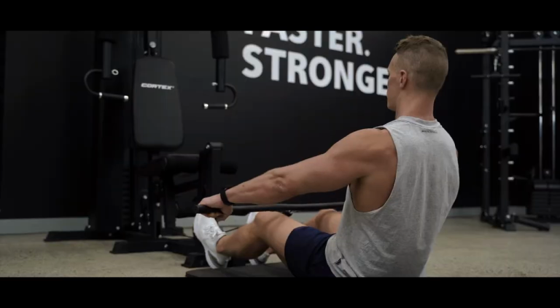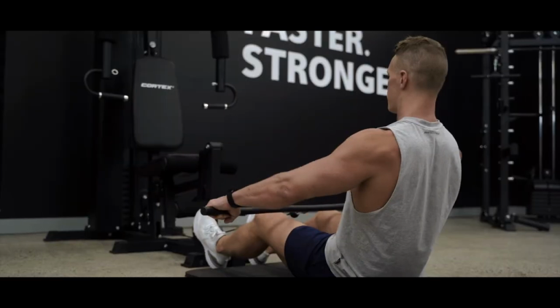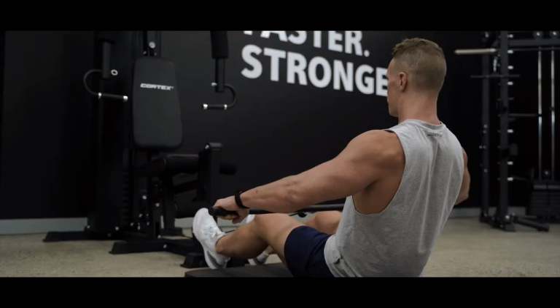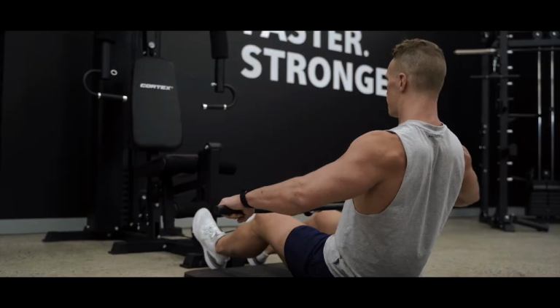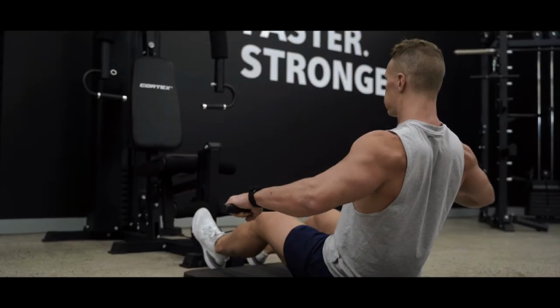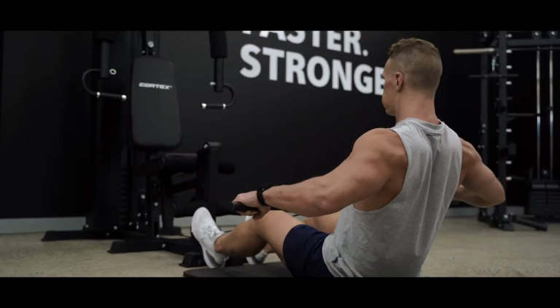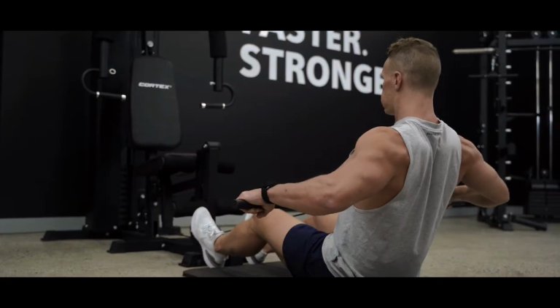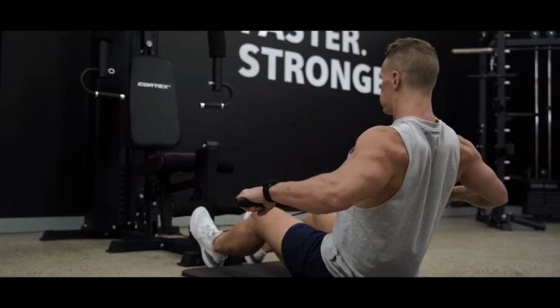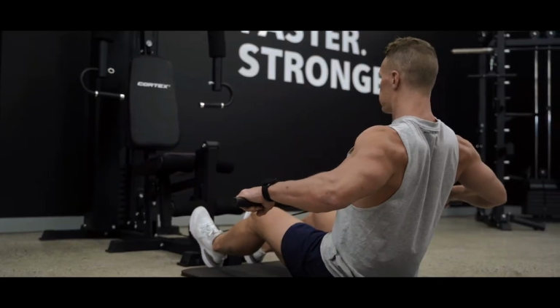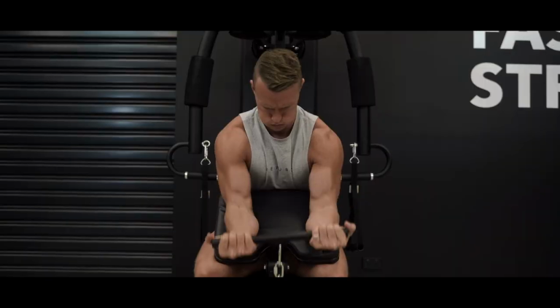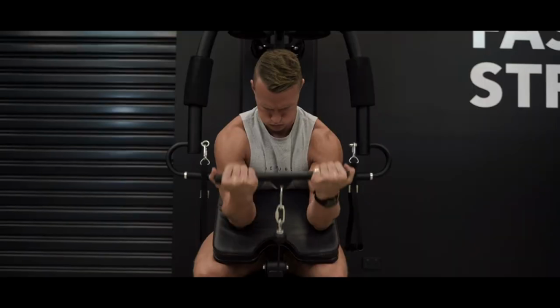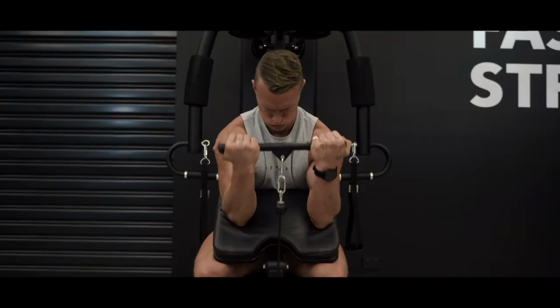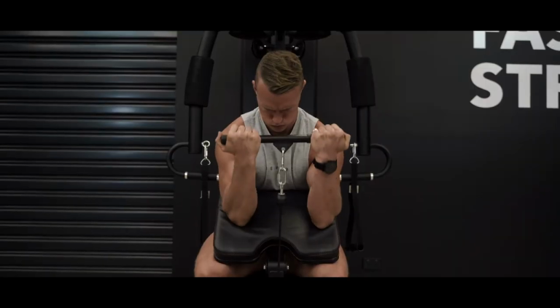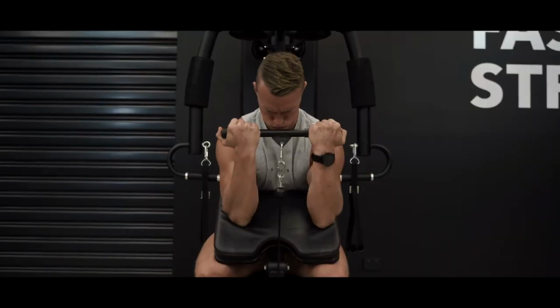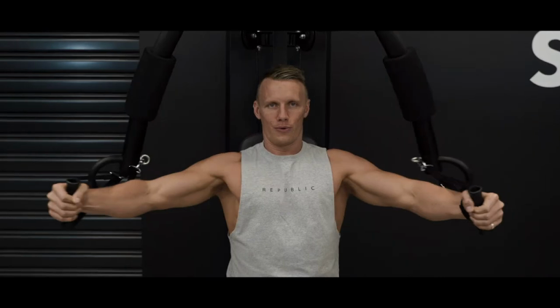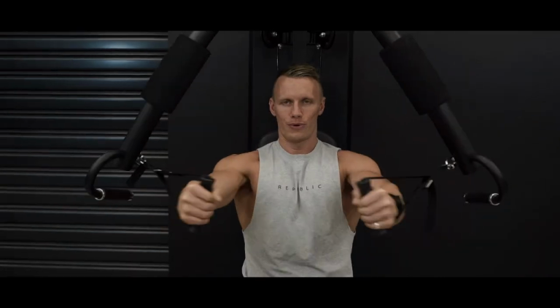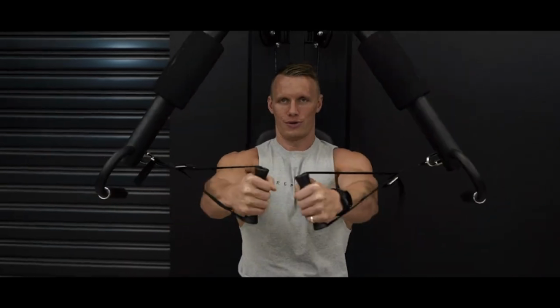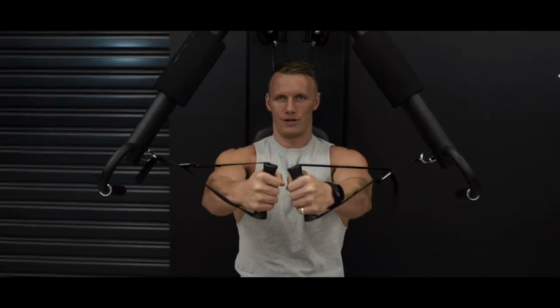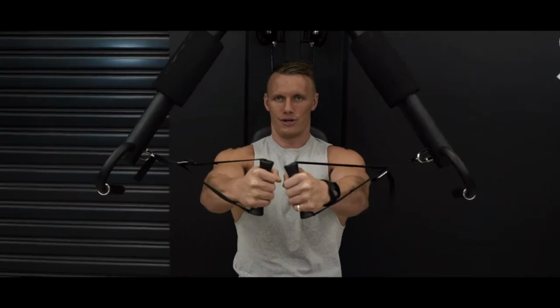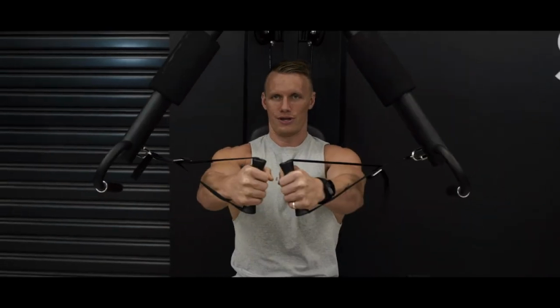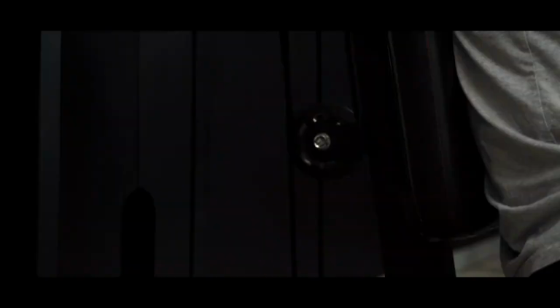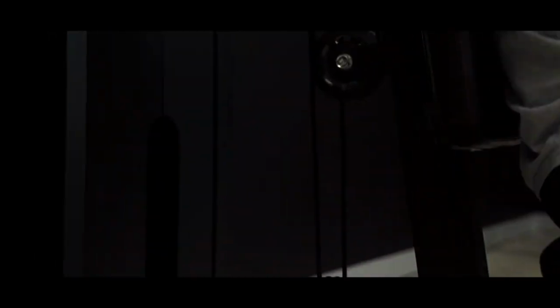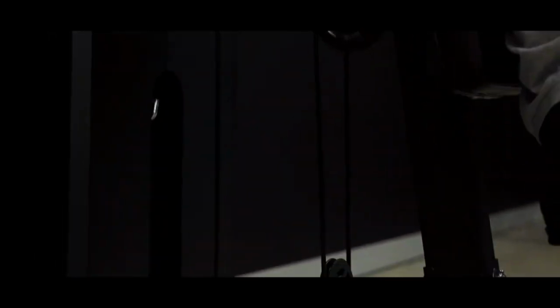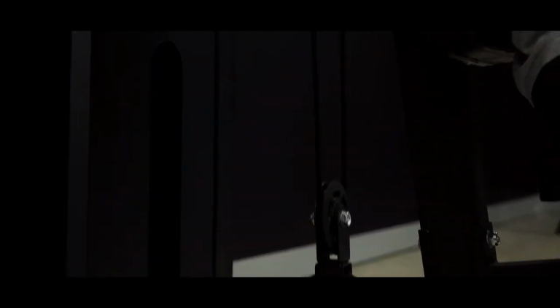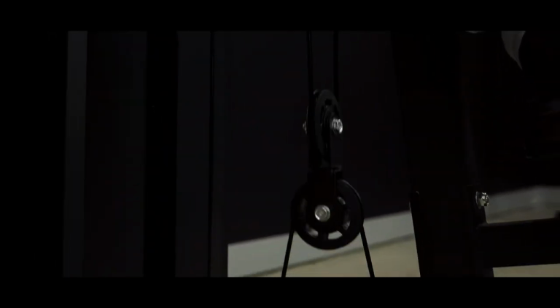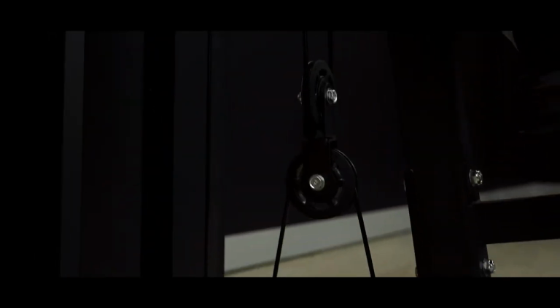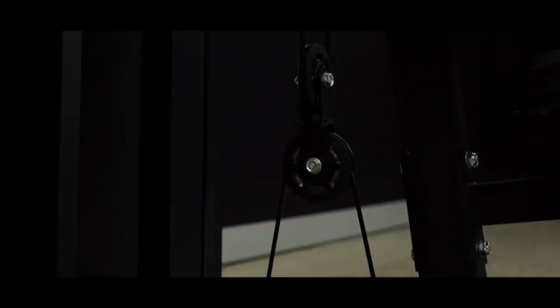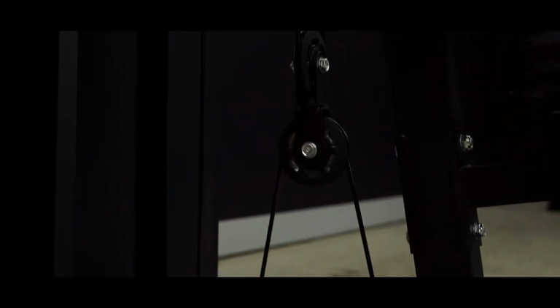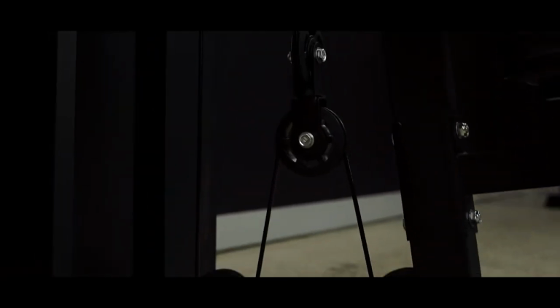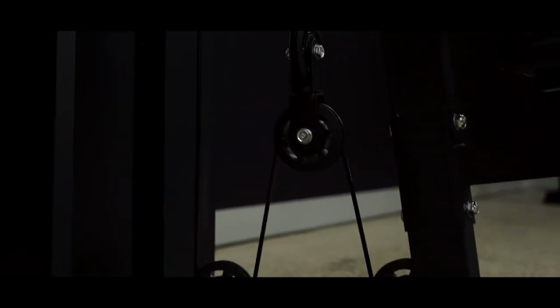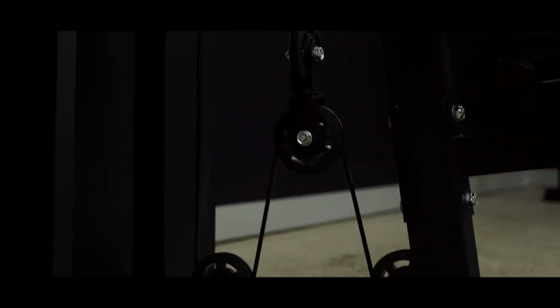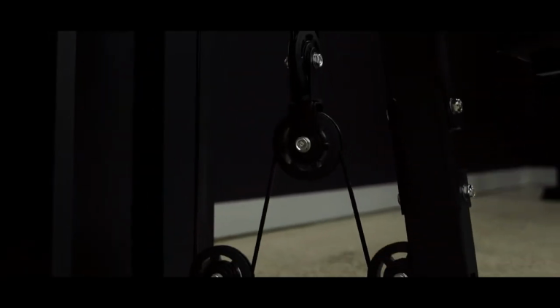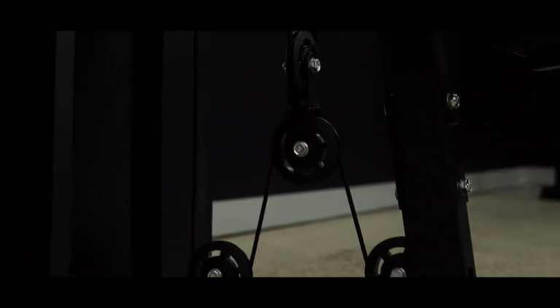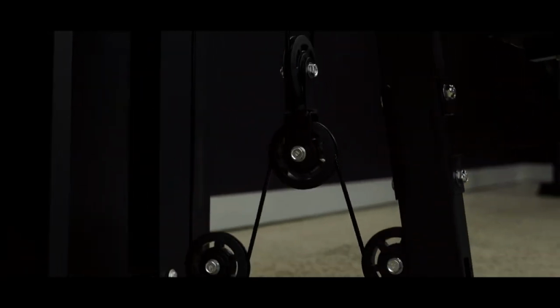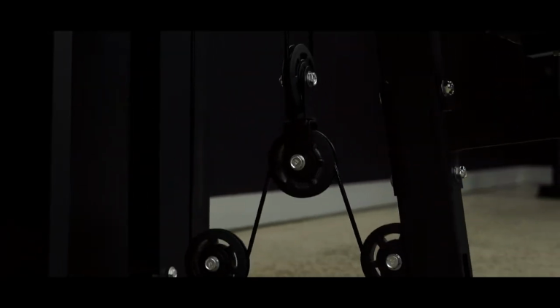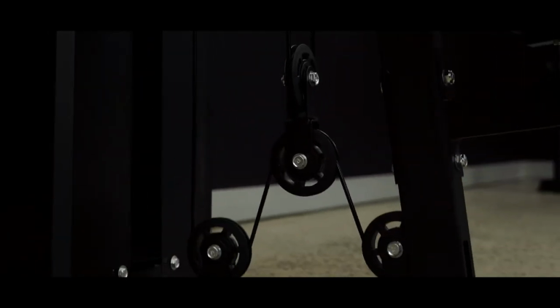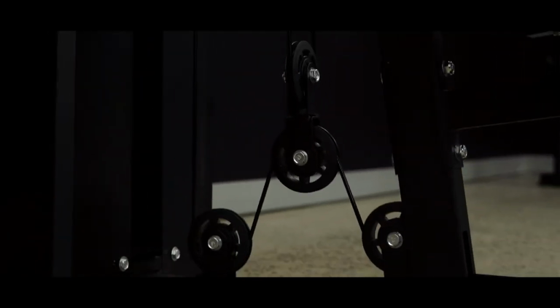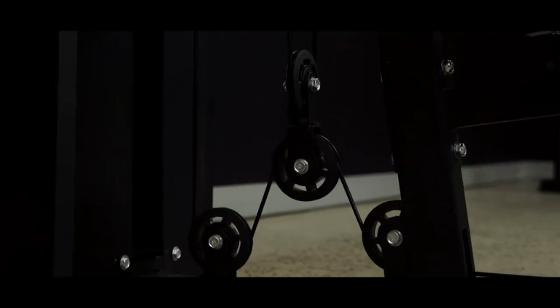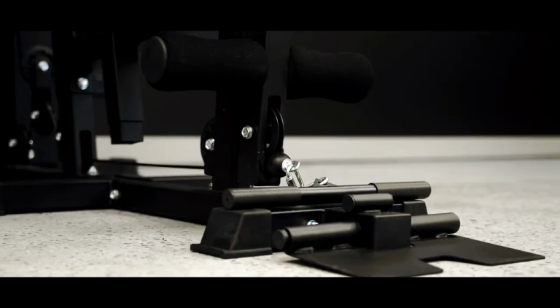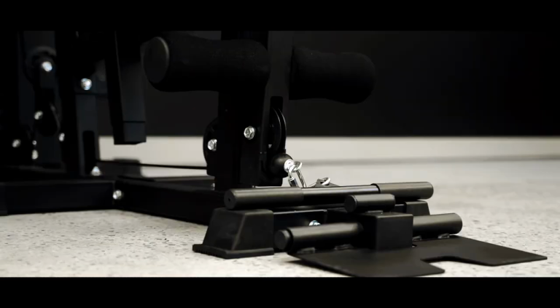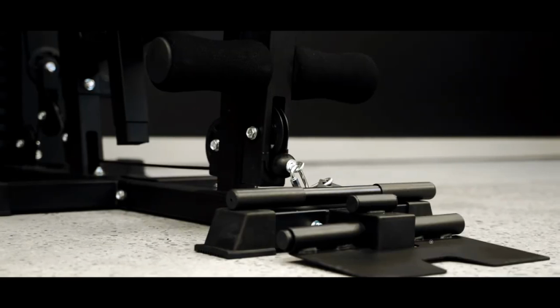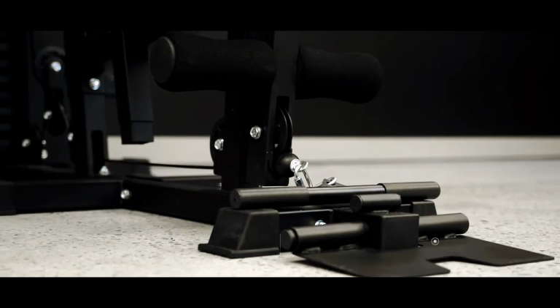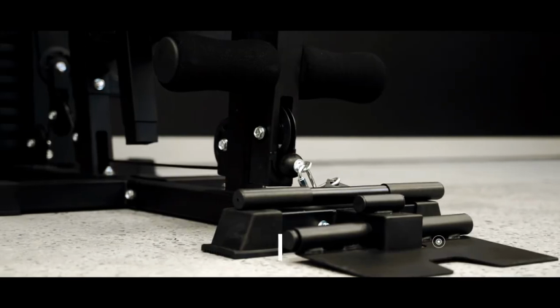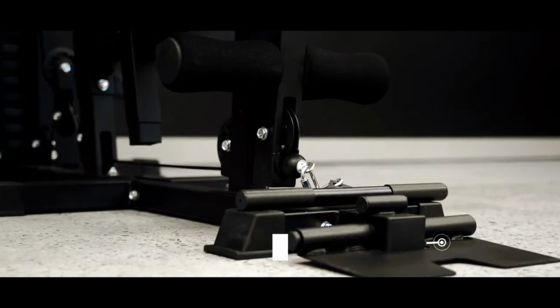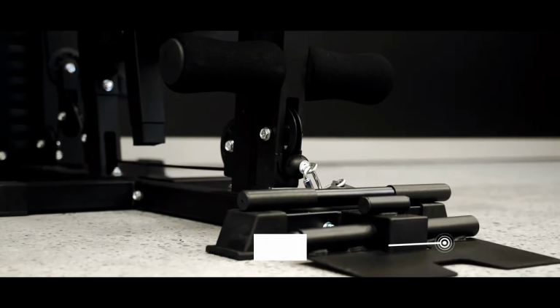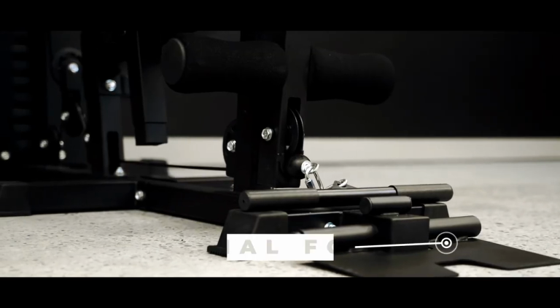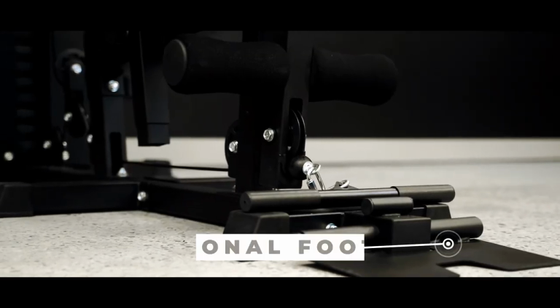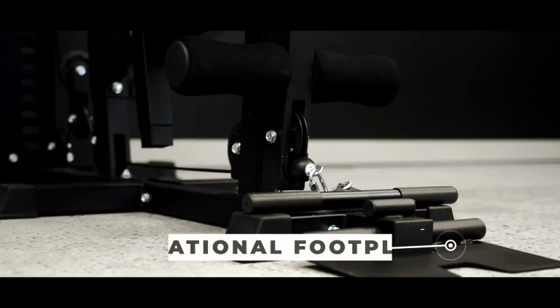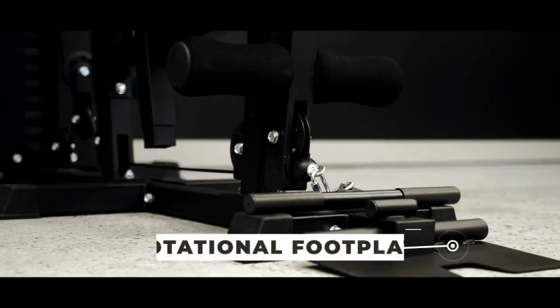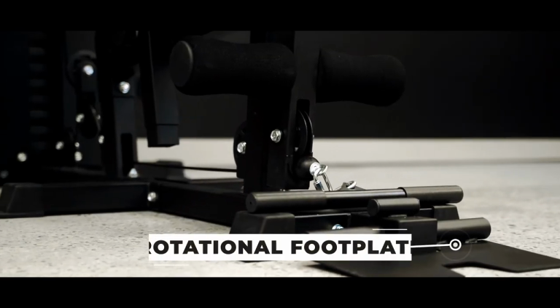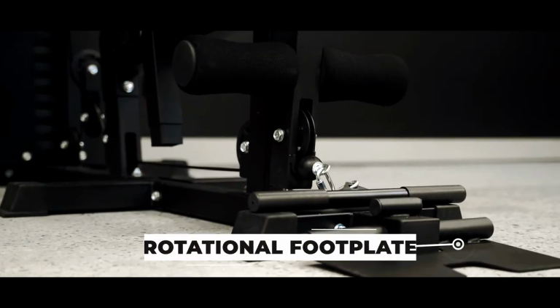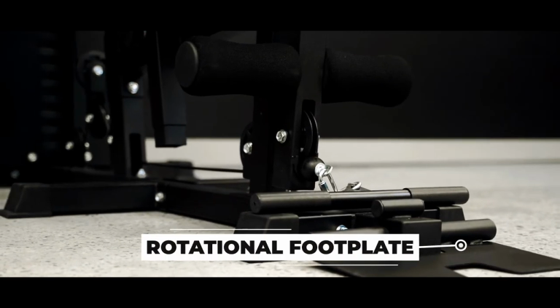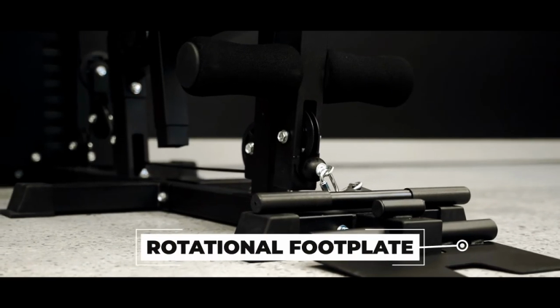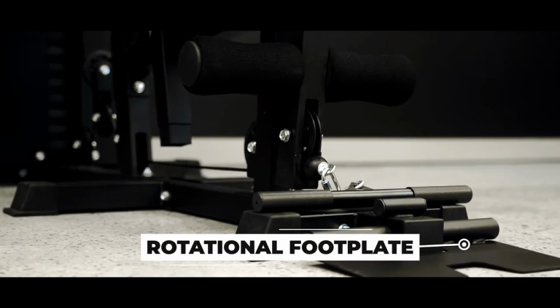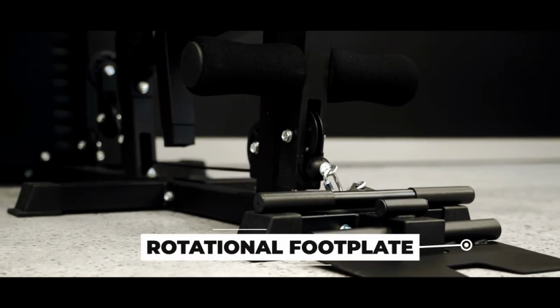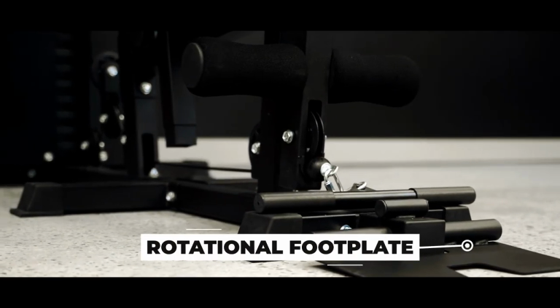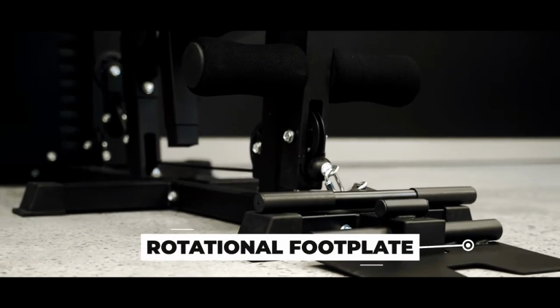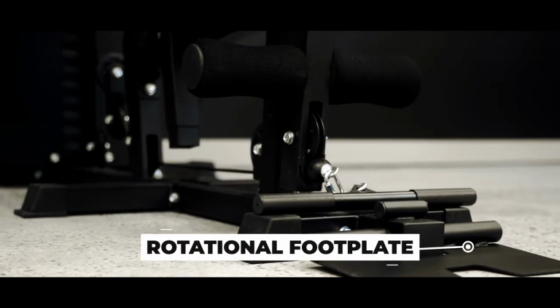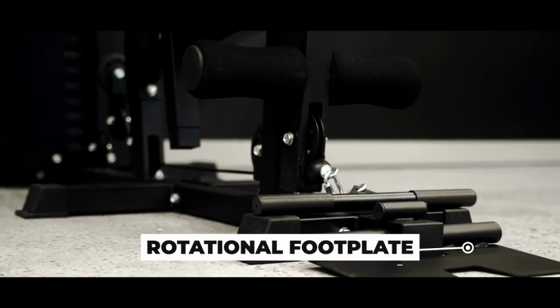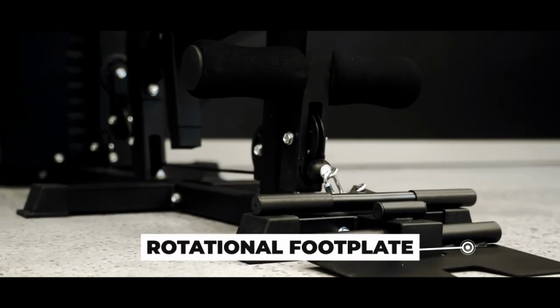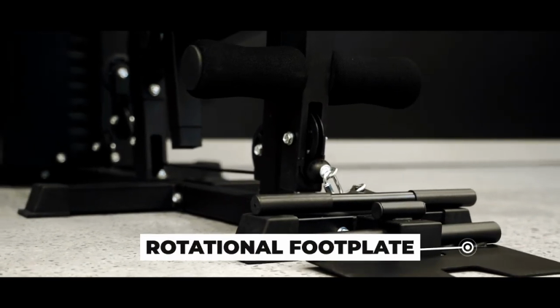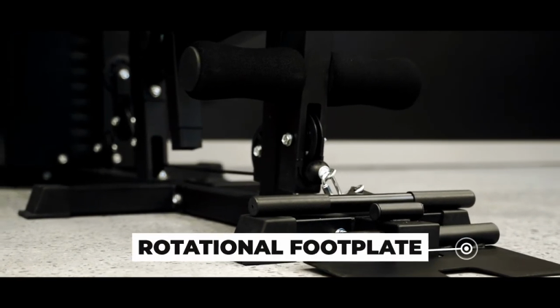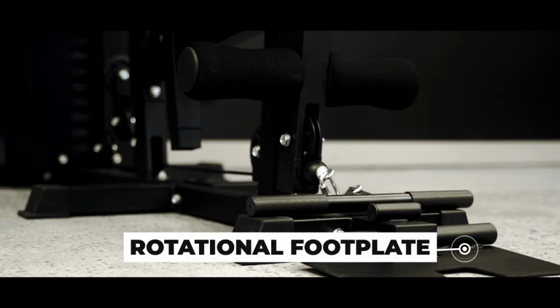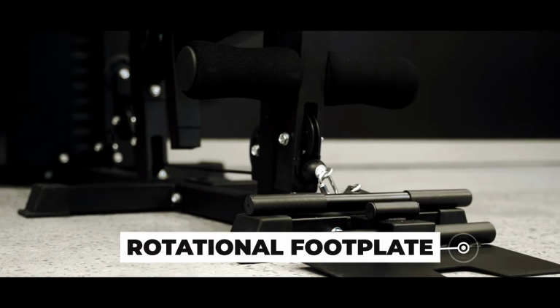Tackle rows, curls, flies and more with the triple pulley system. Even seated rows are possible with the rotational footplate.